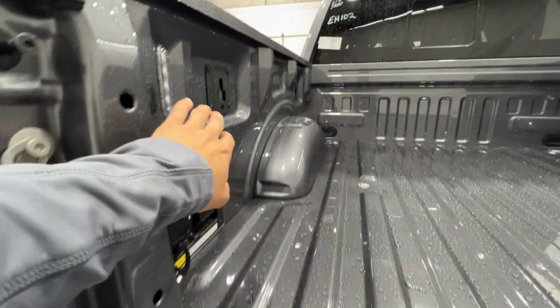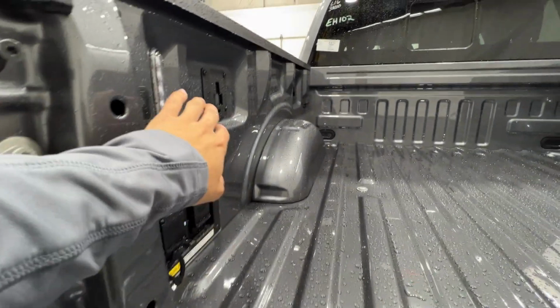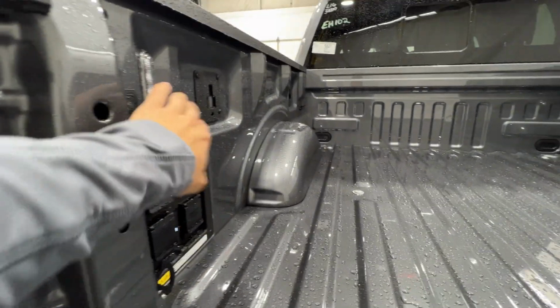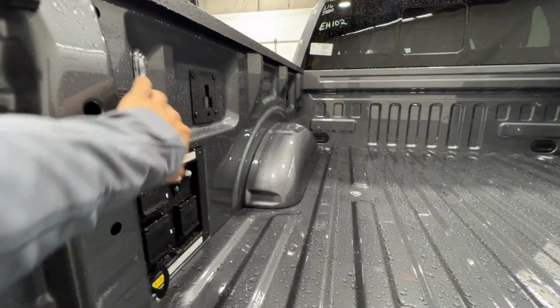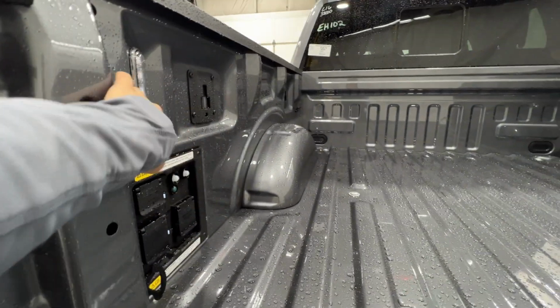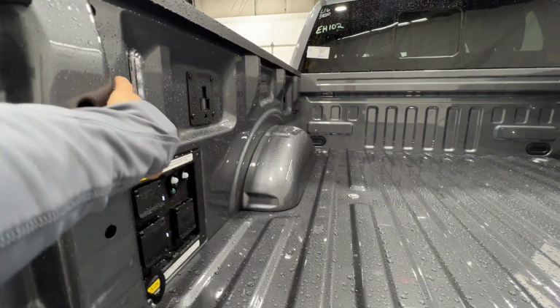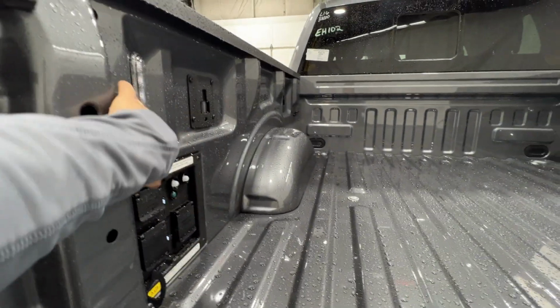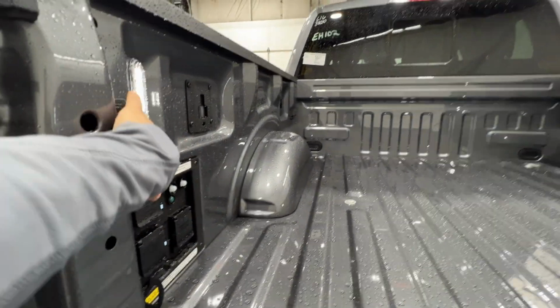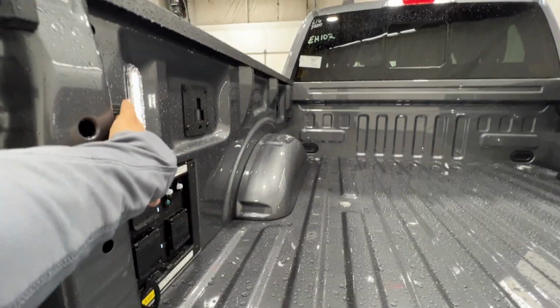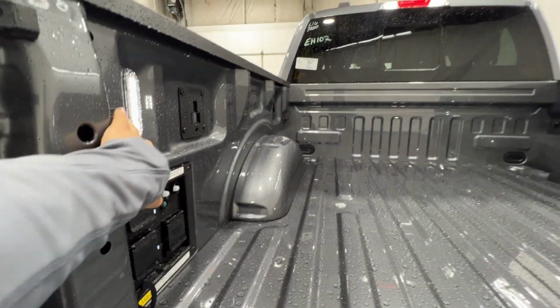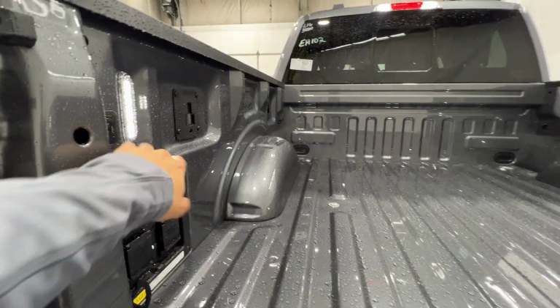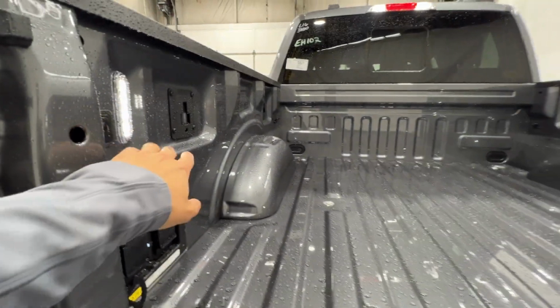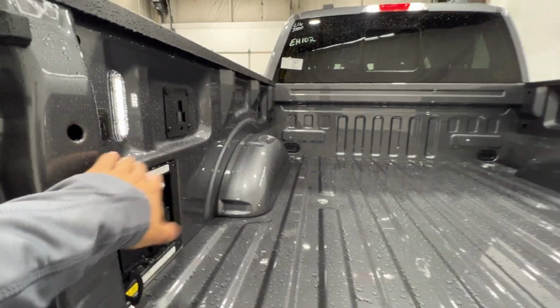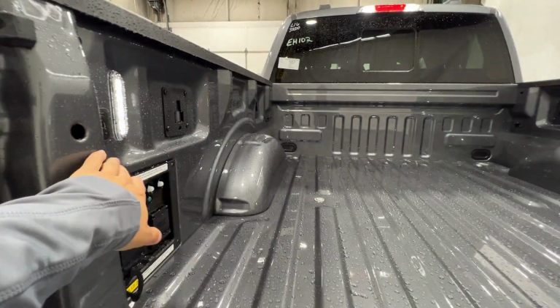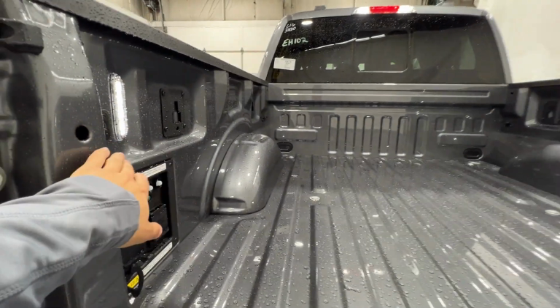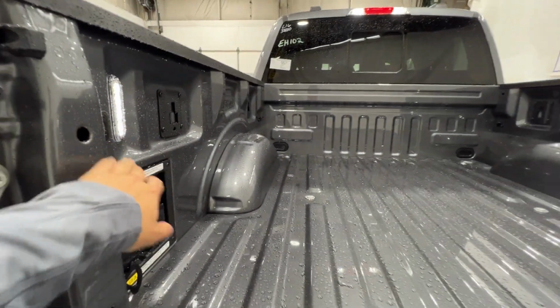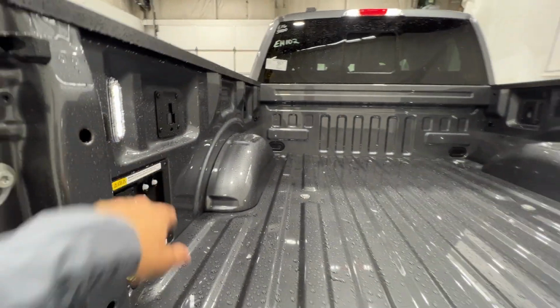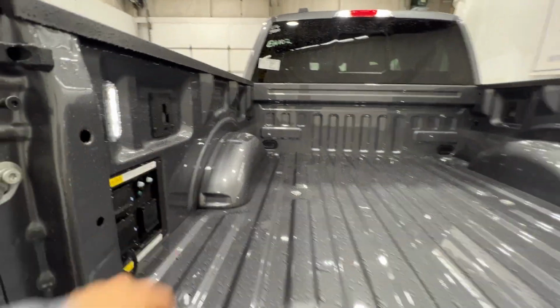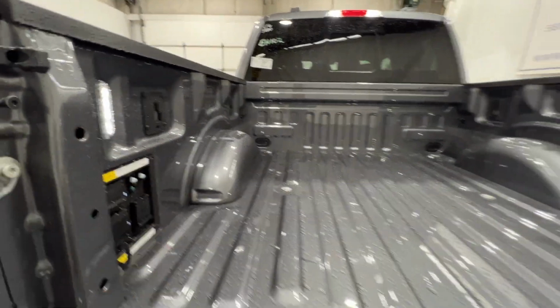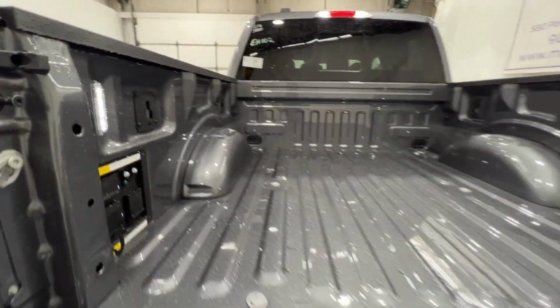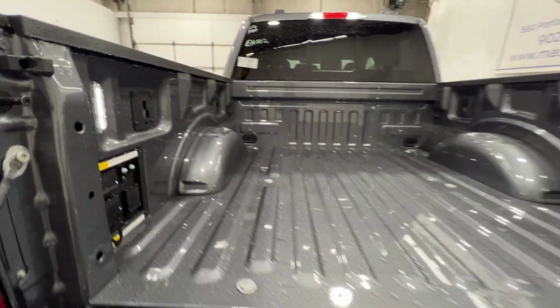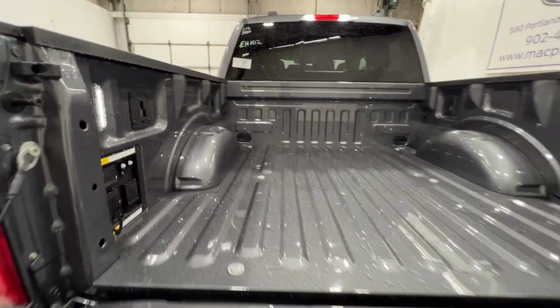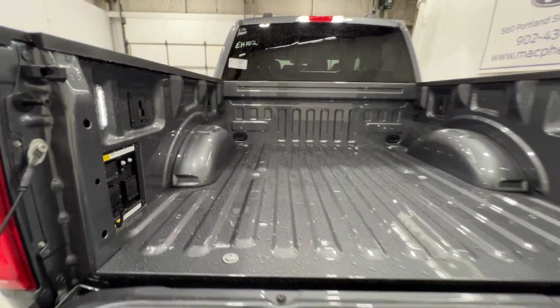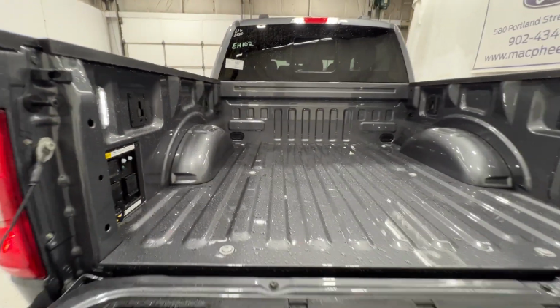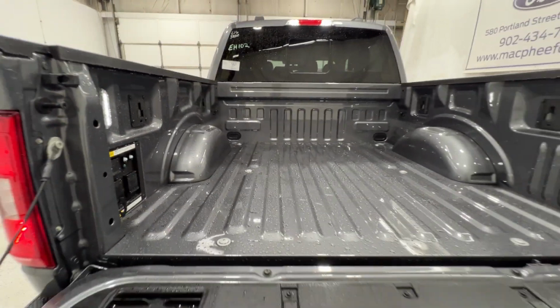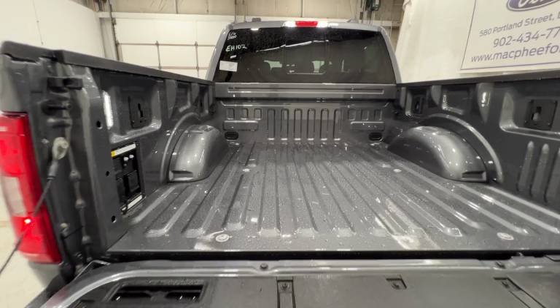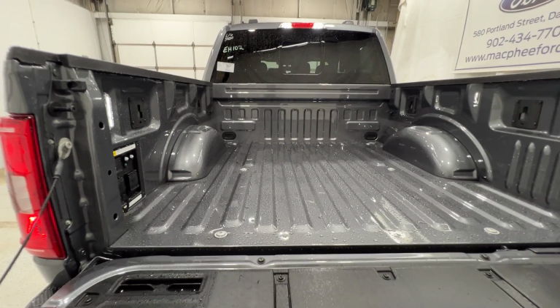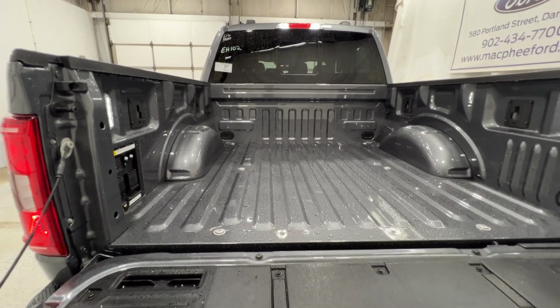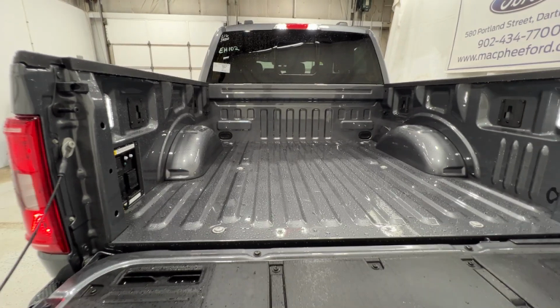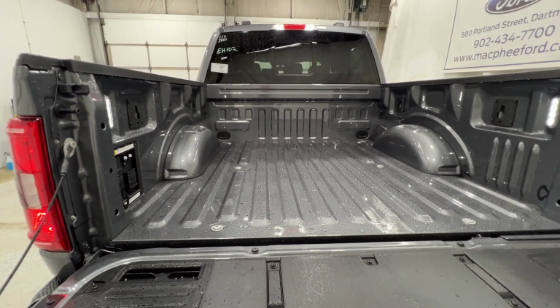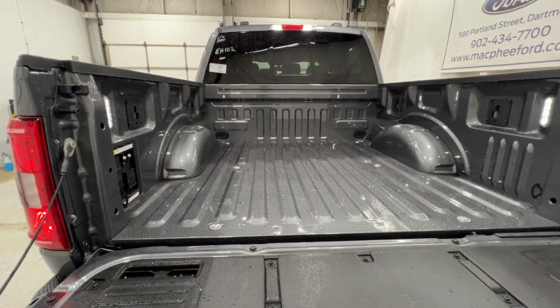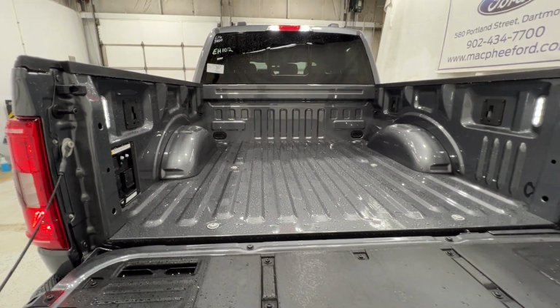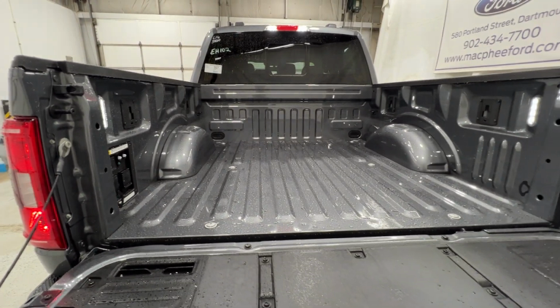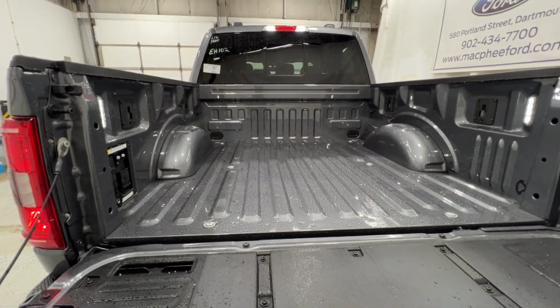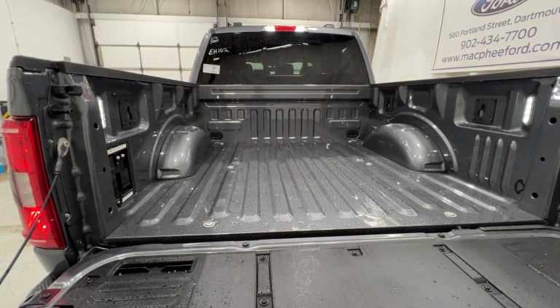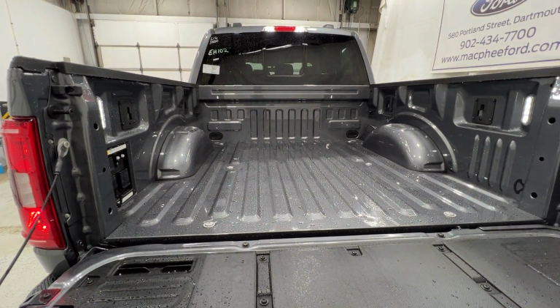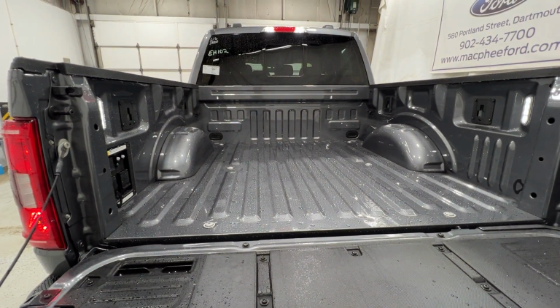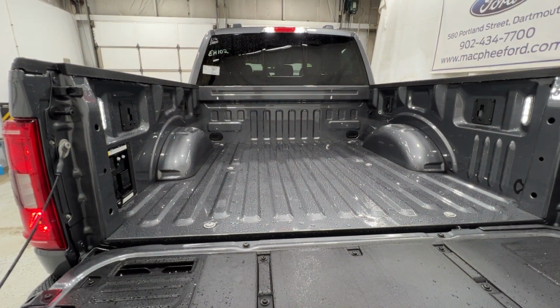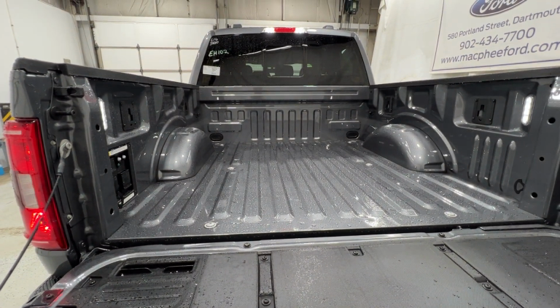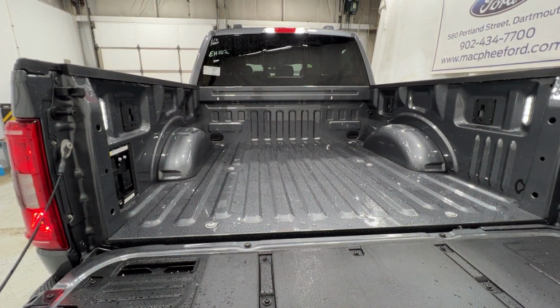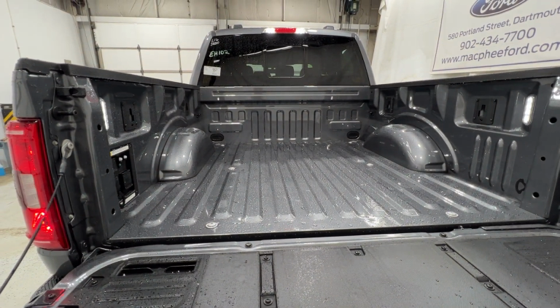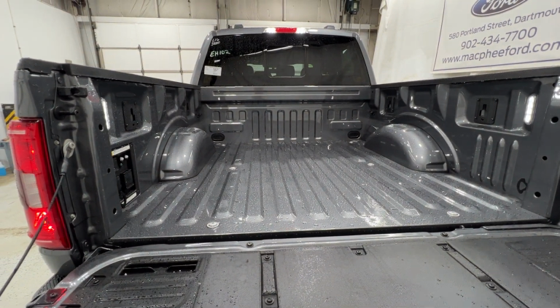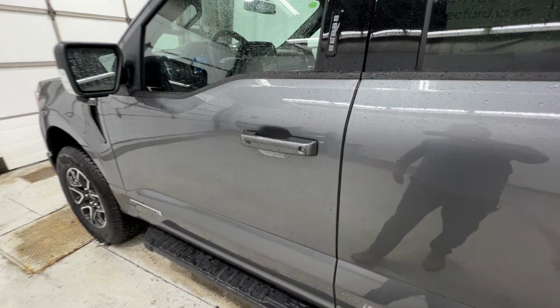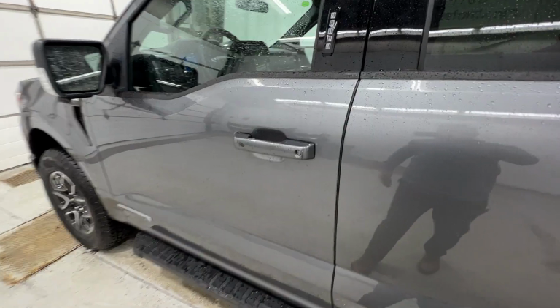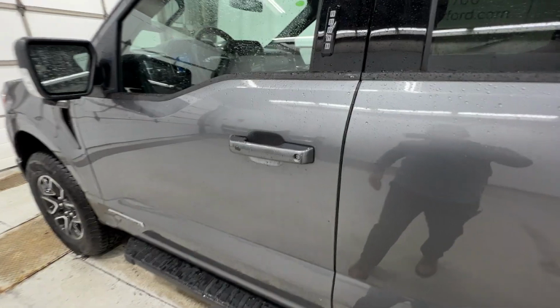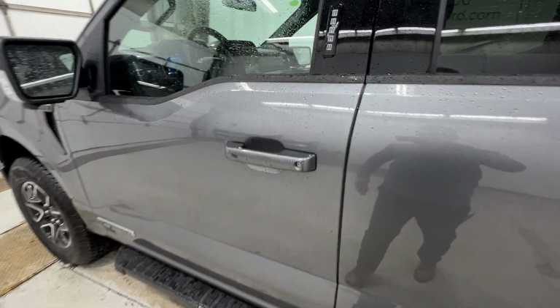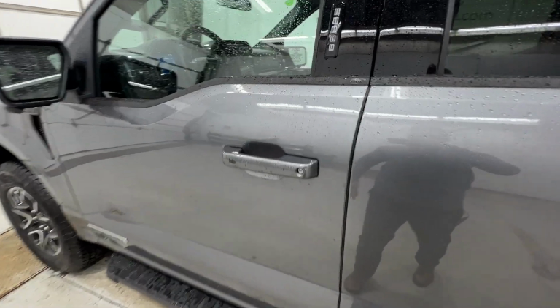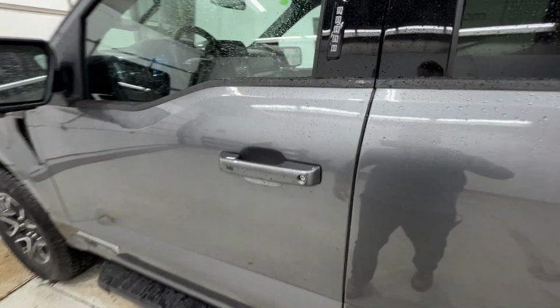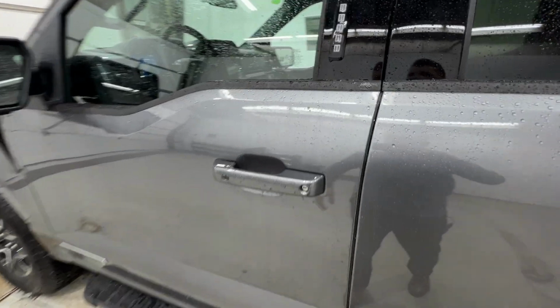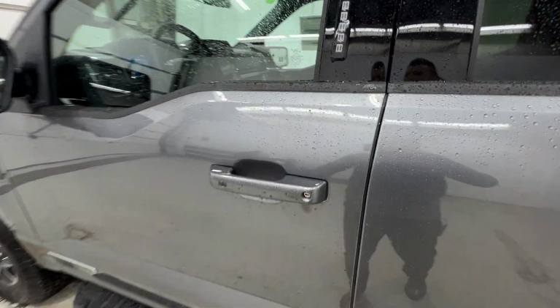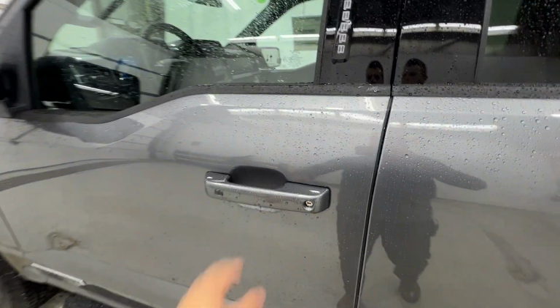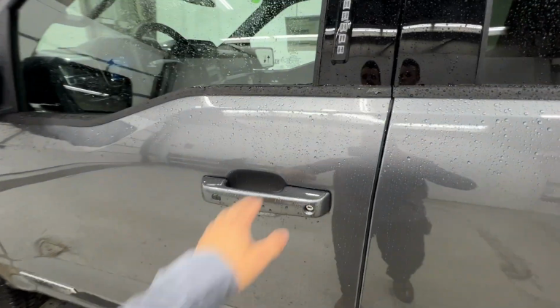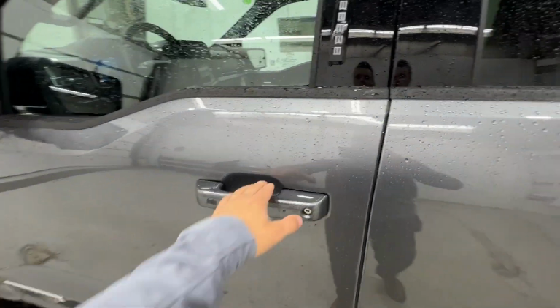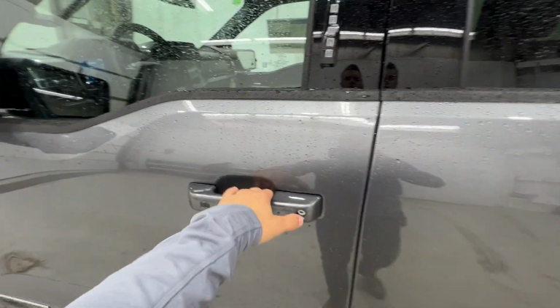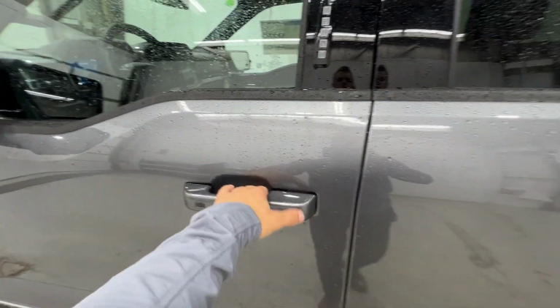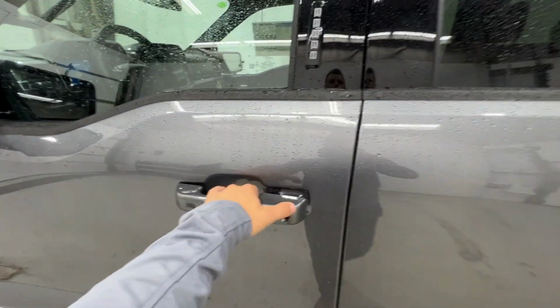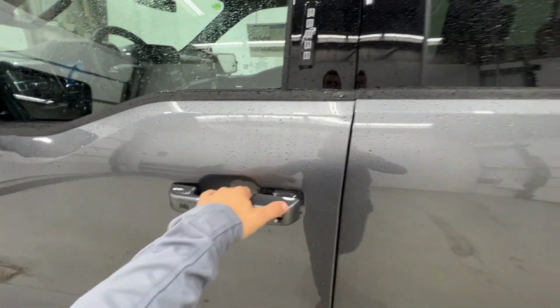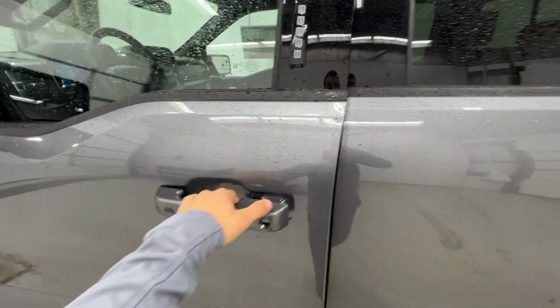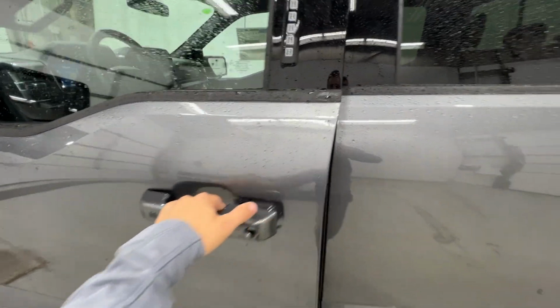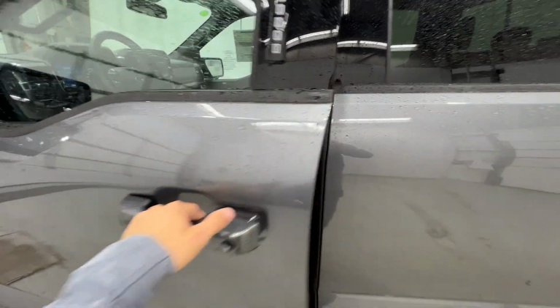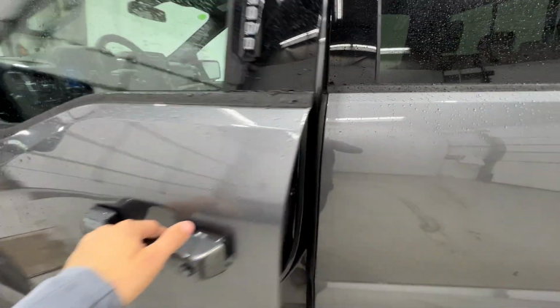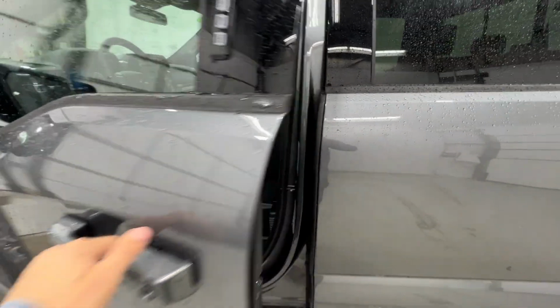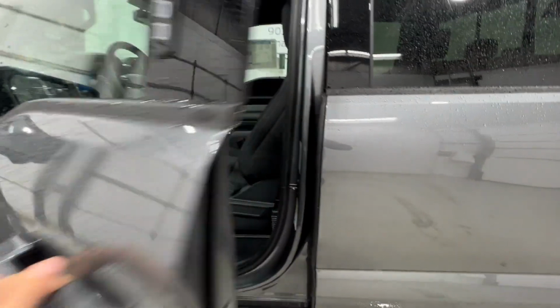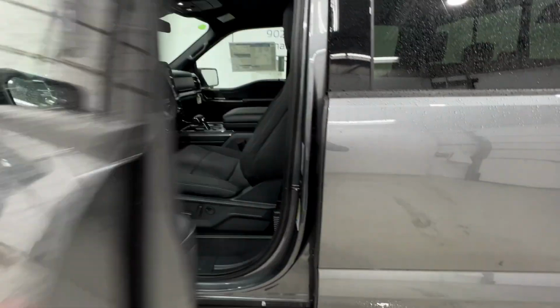On top of that, we also have LED box lighting and lots of different tie-down points. And then we'll take a look into the interior.